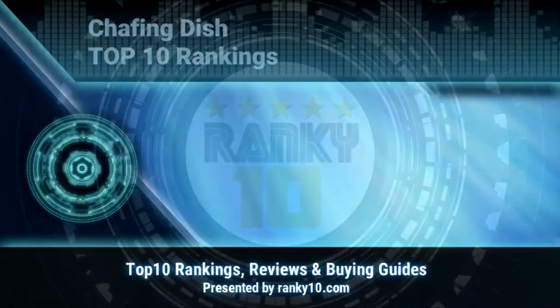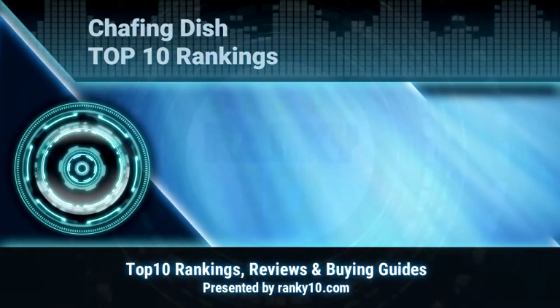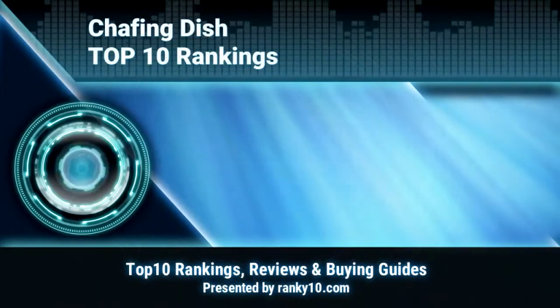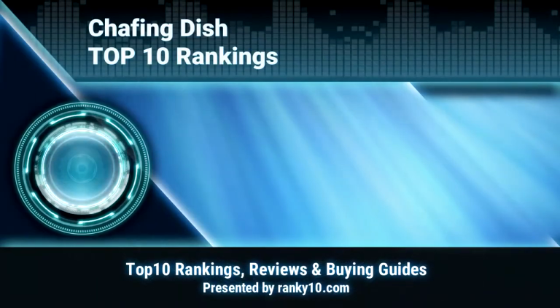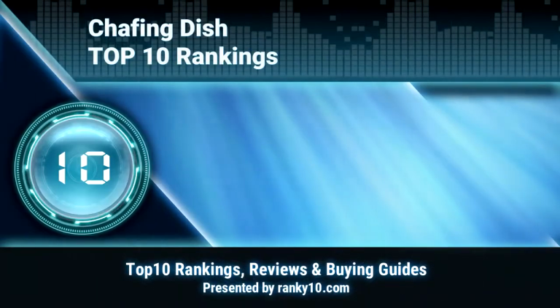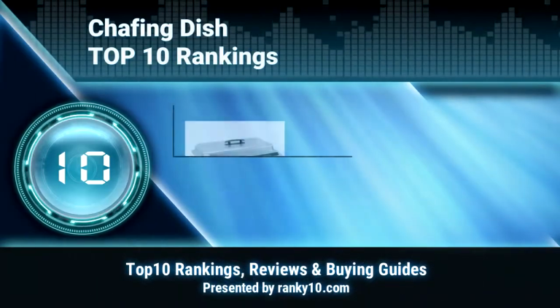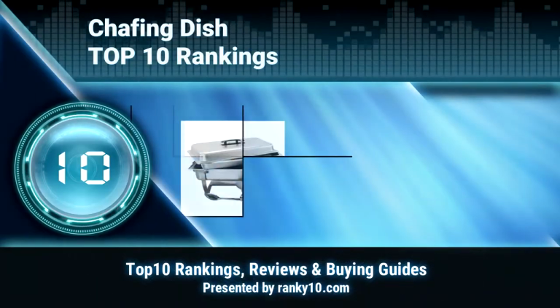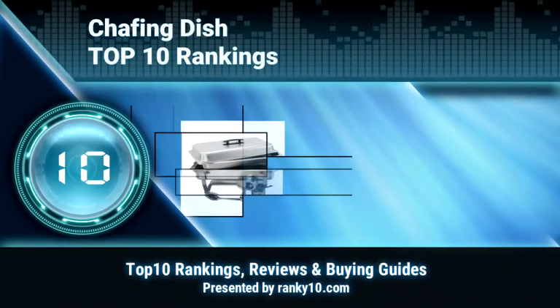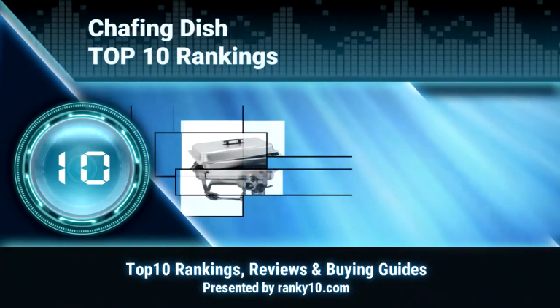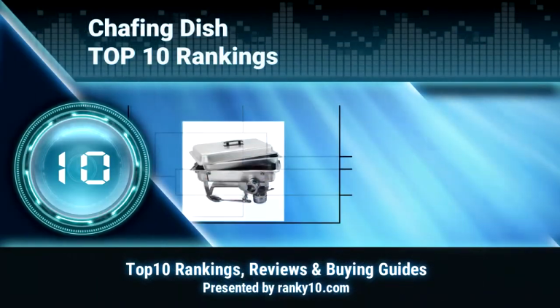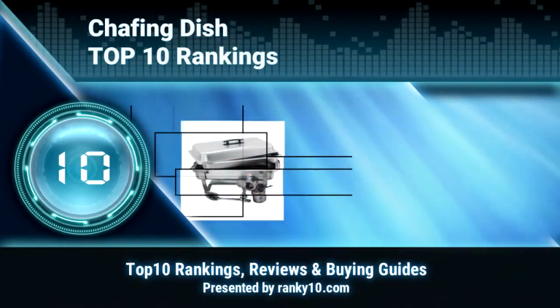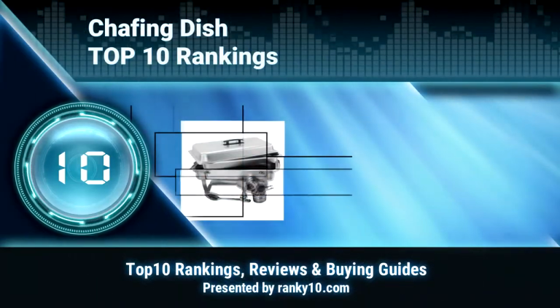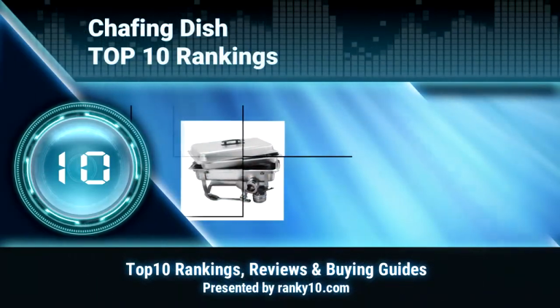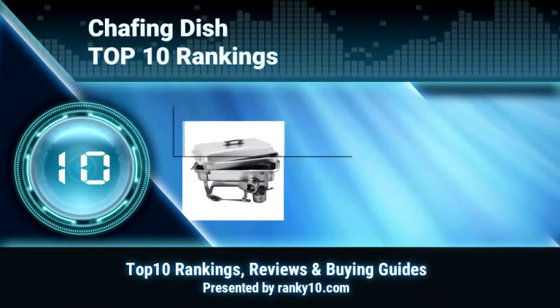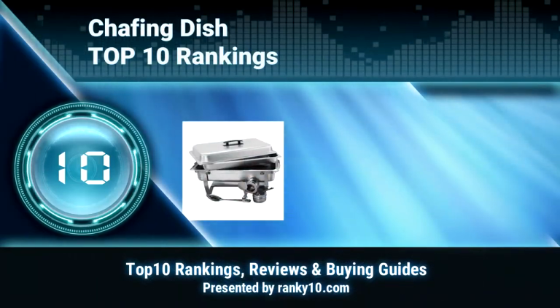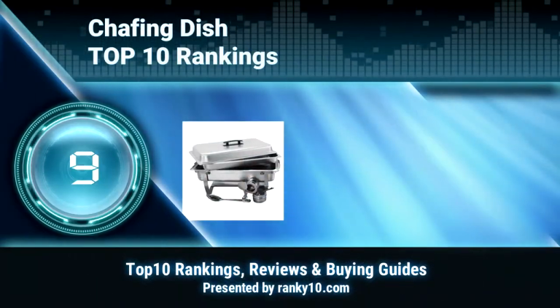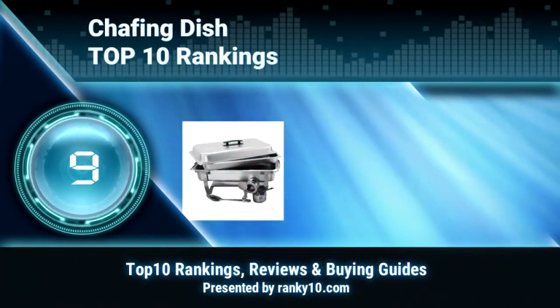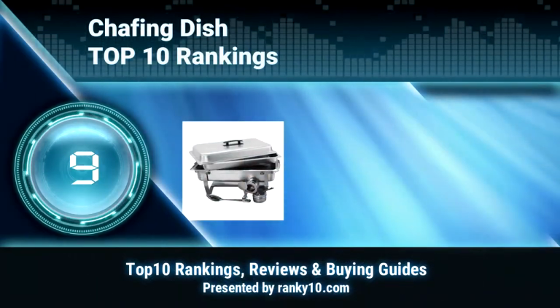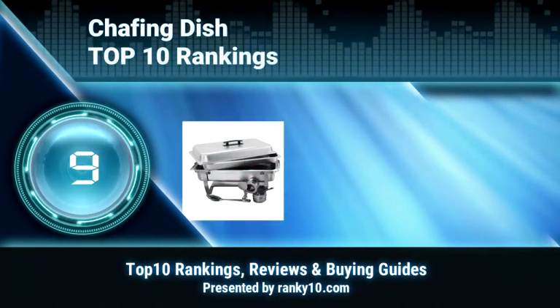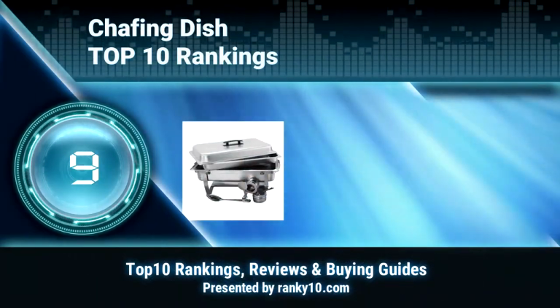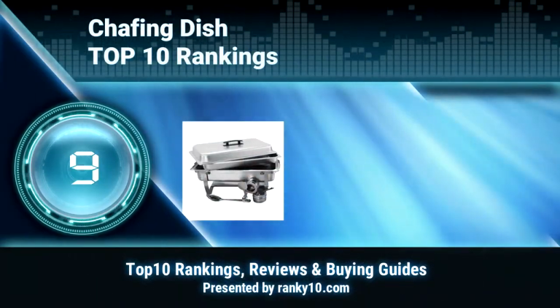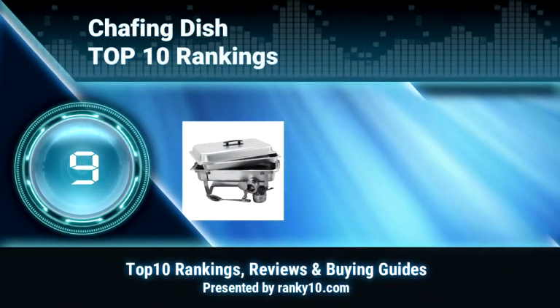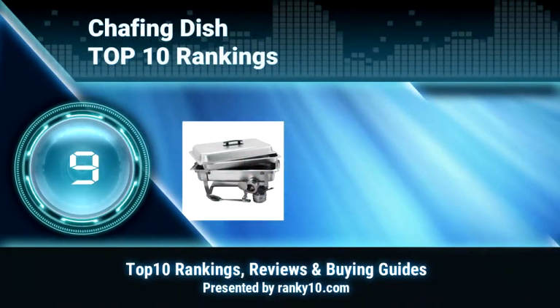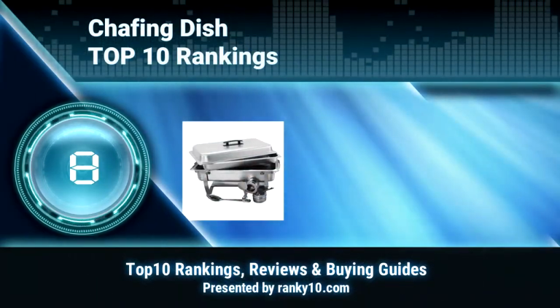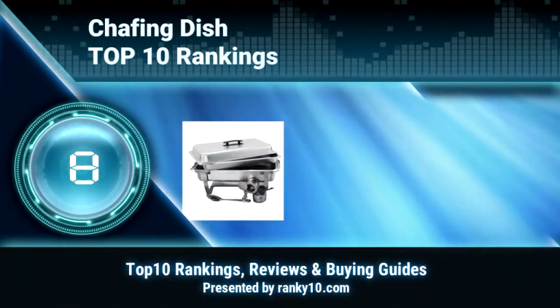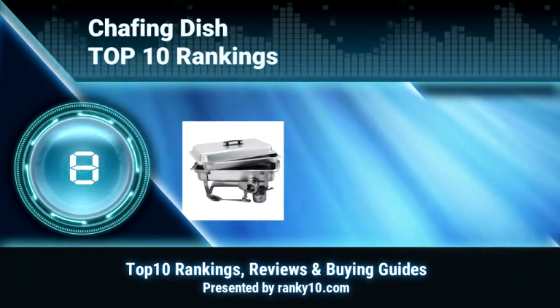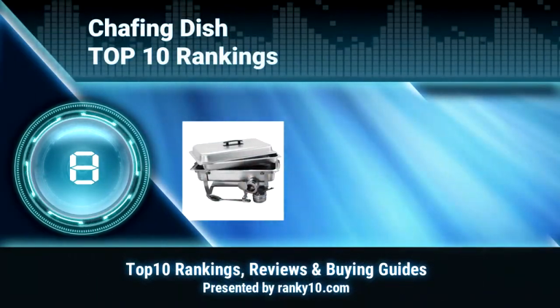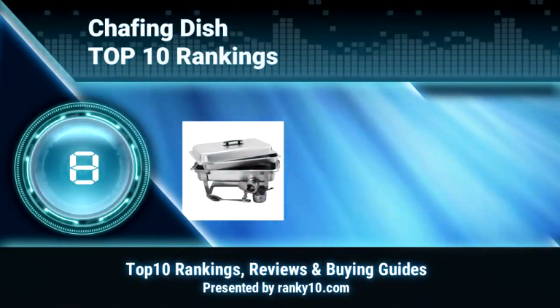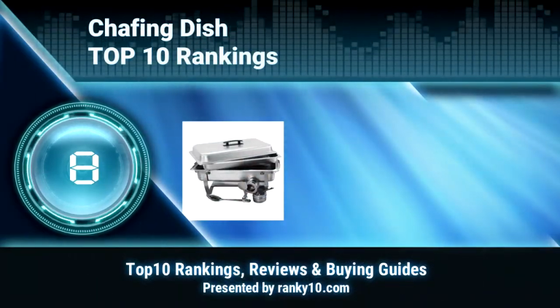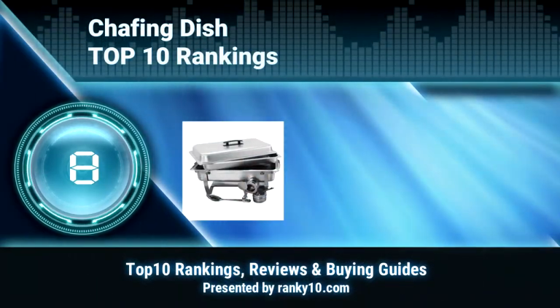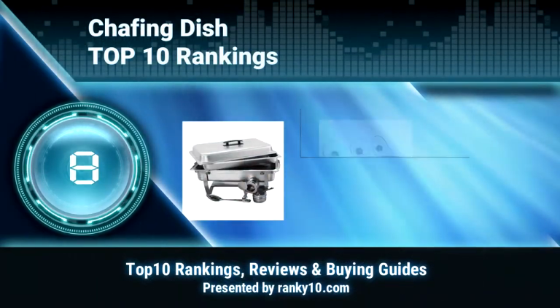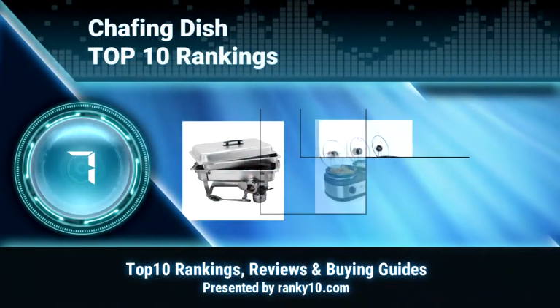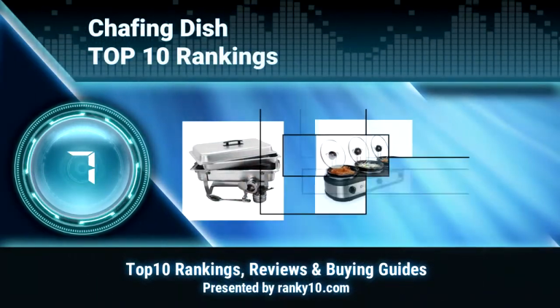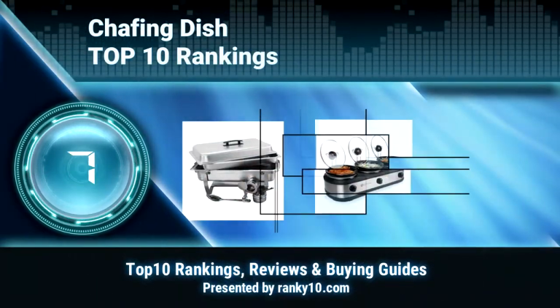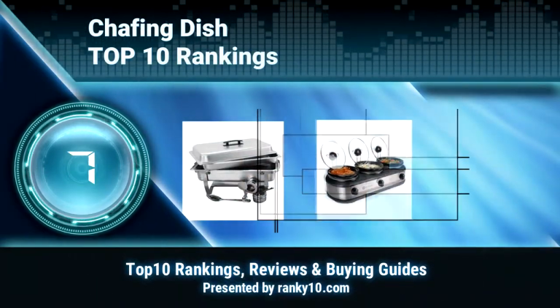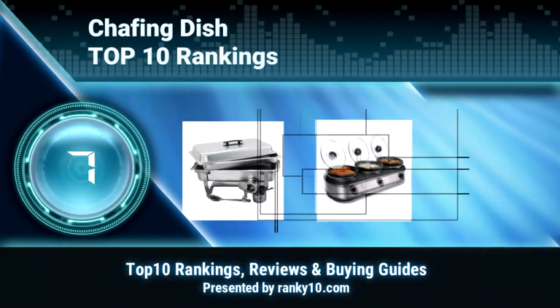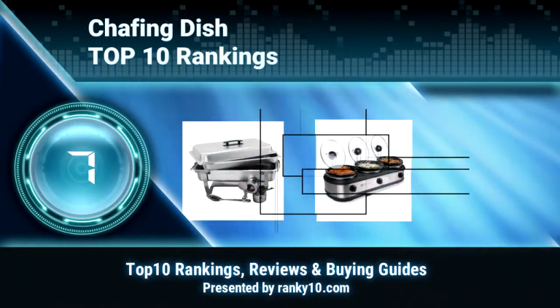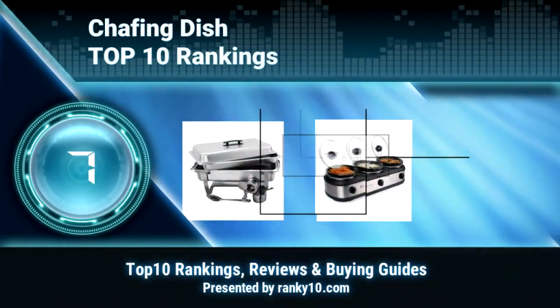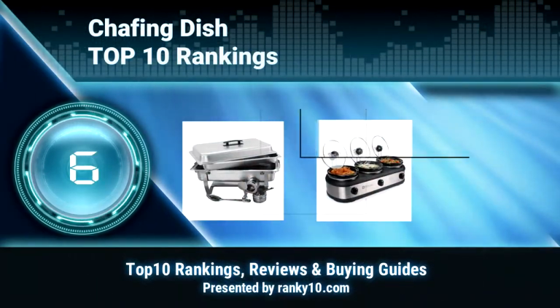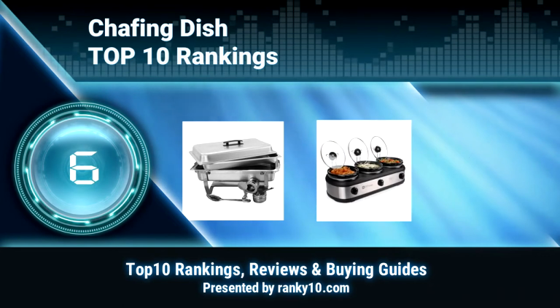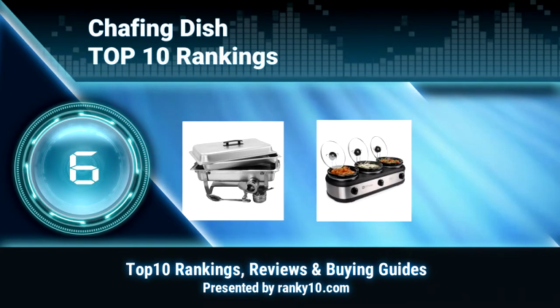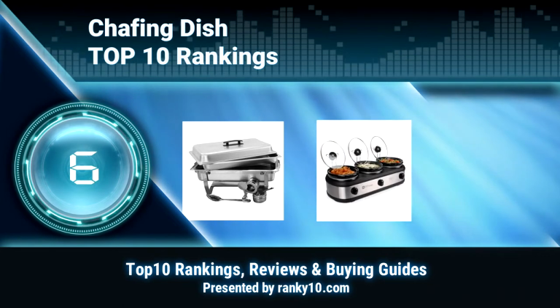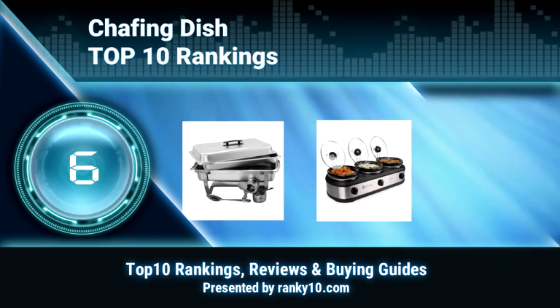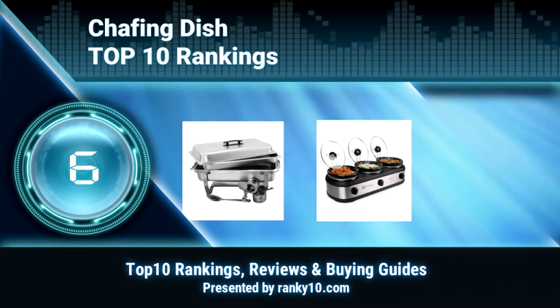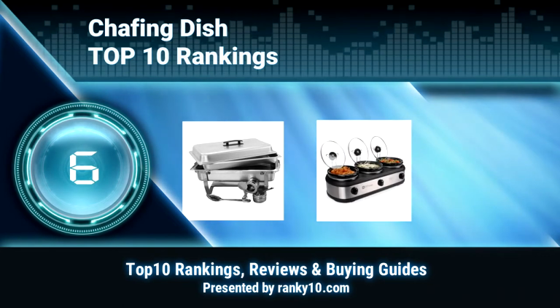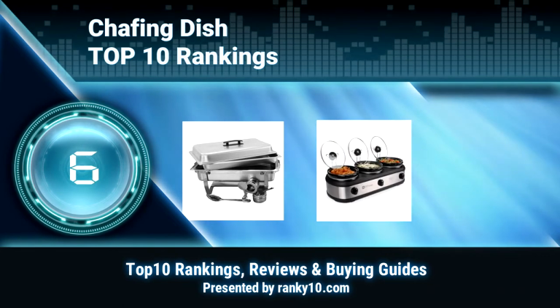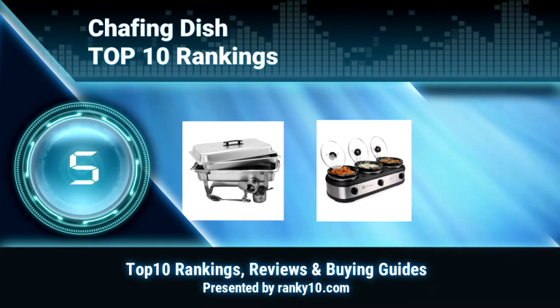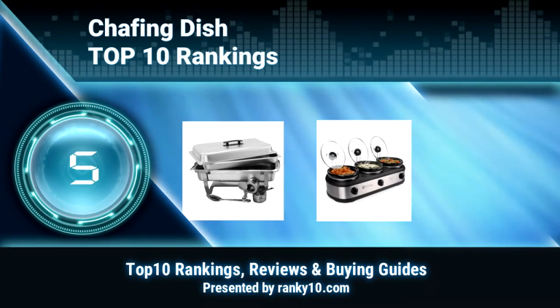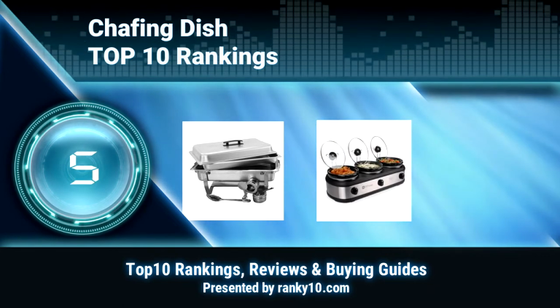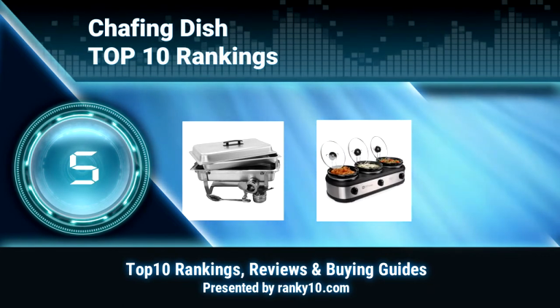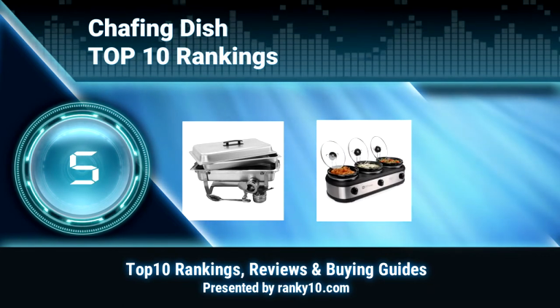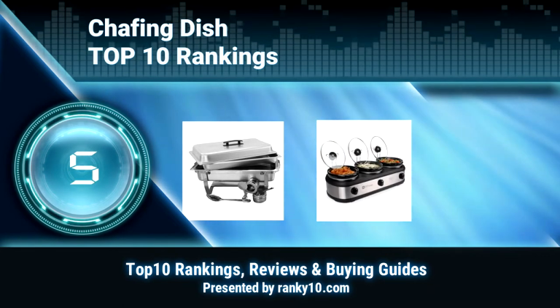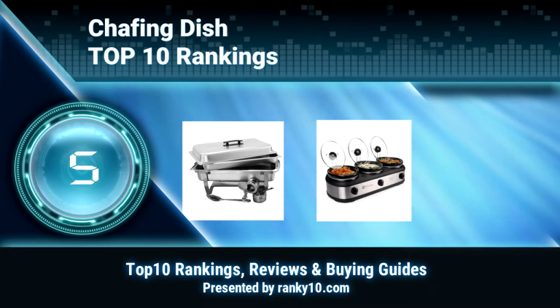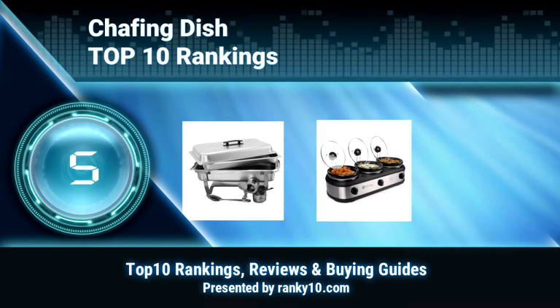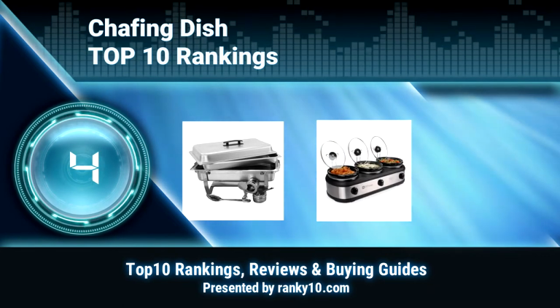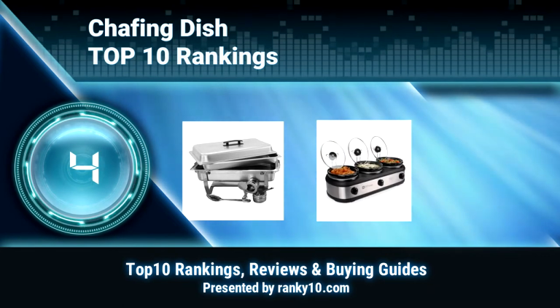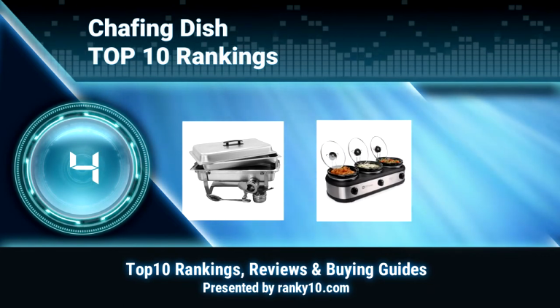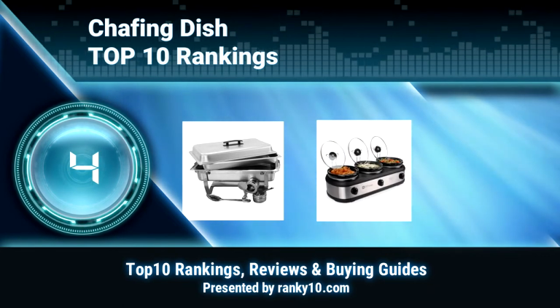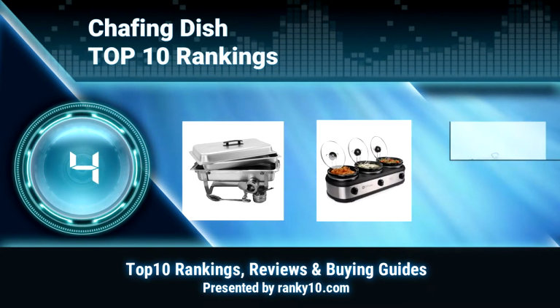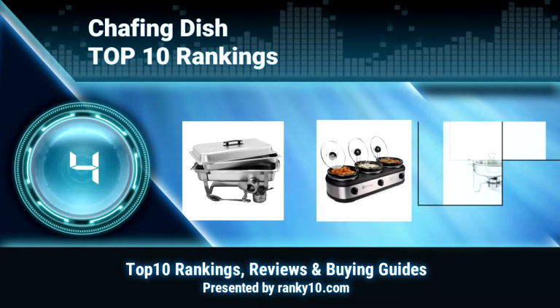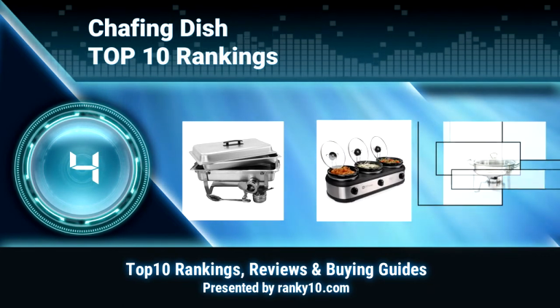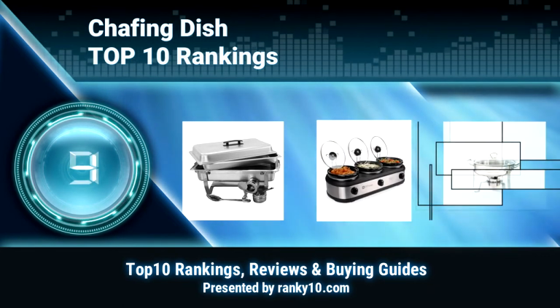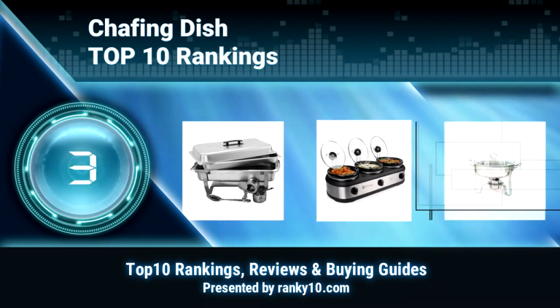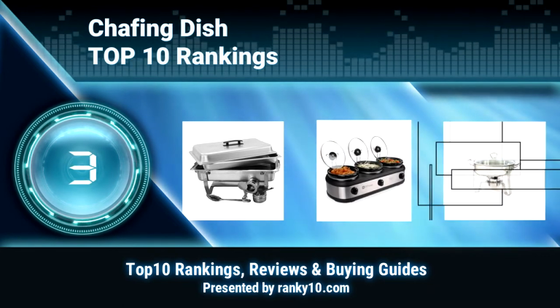Welcome to Ranky 10 Video Rankings. We announce the top 10 rankings of Chafing Dishes. Let's get started.